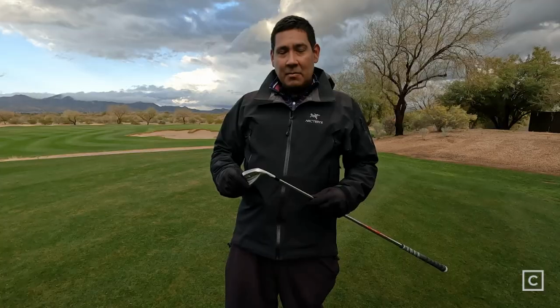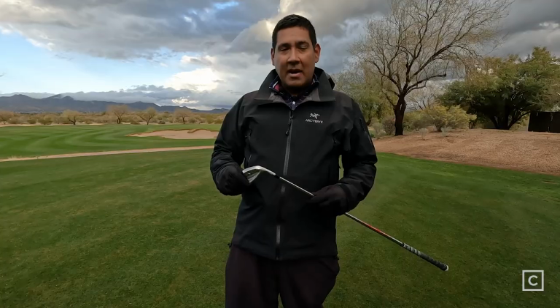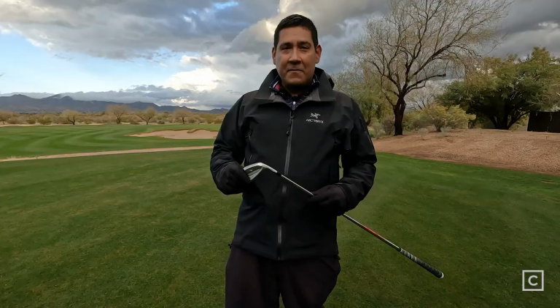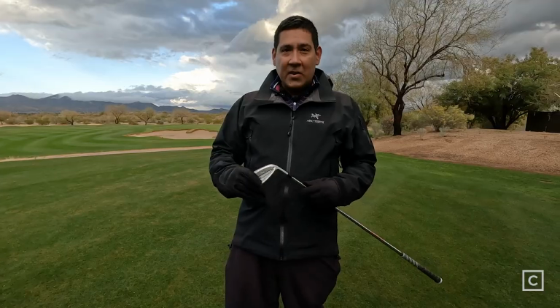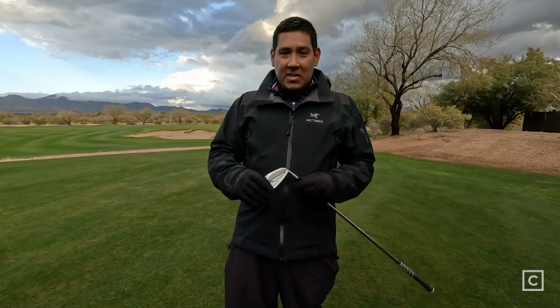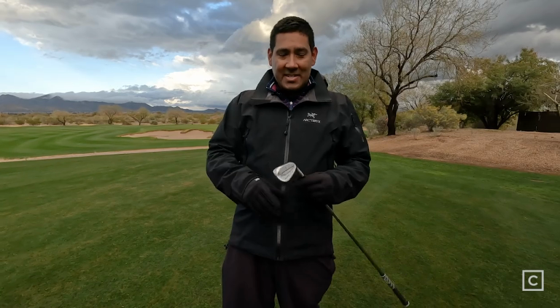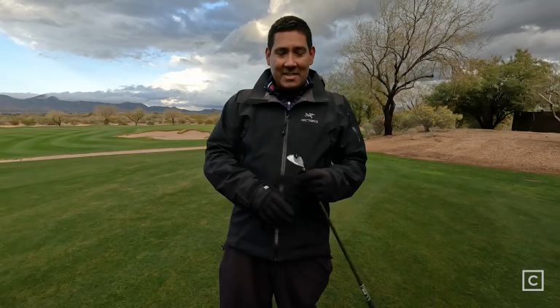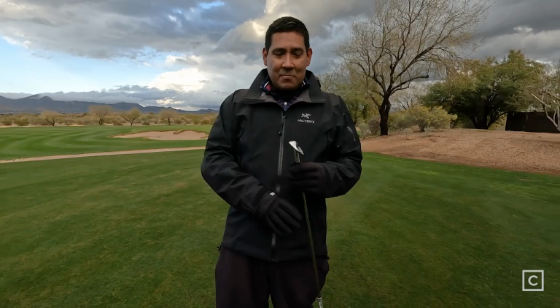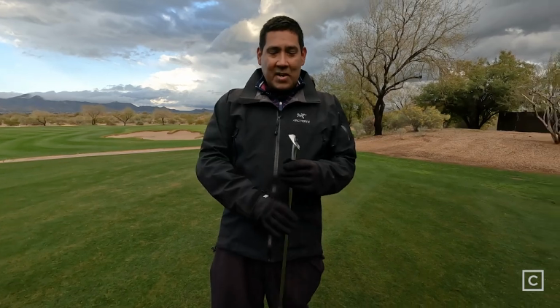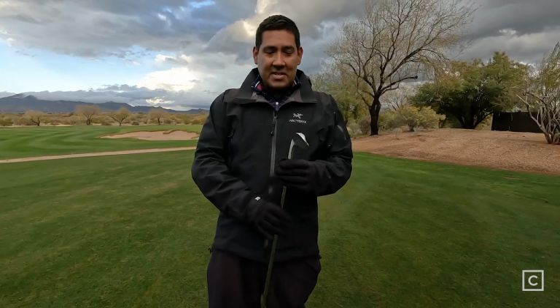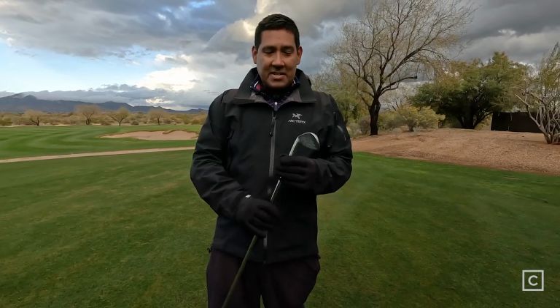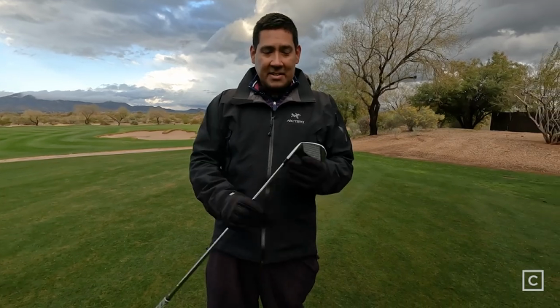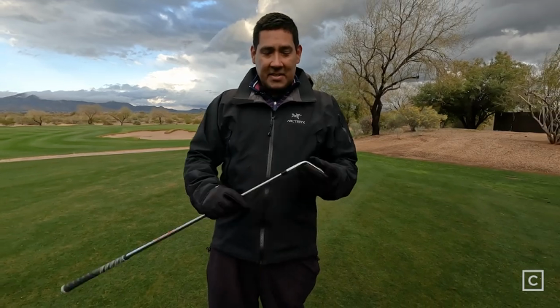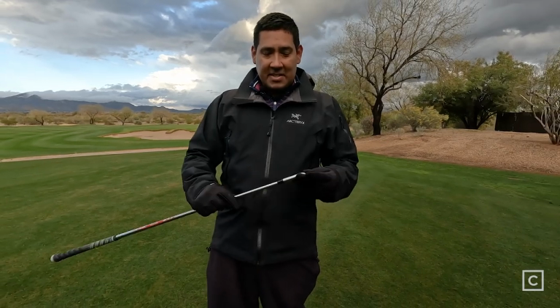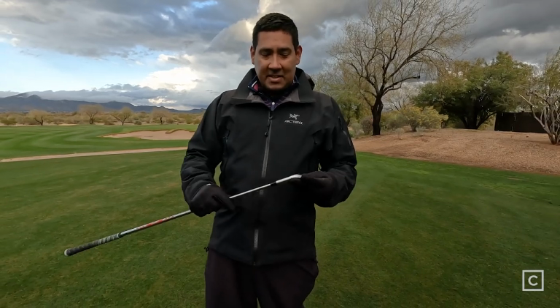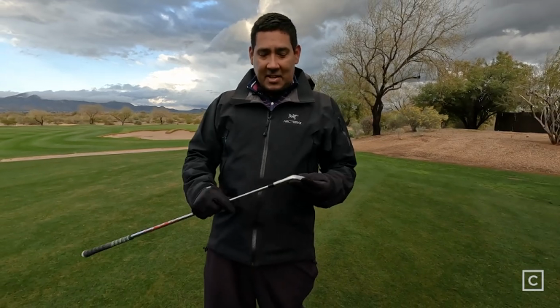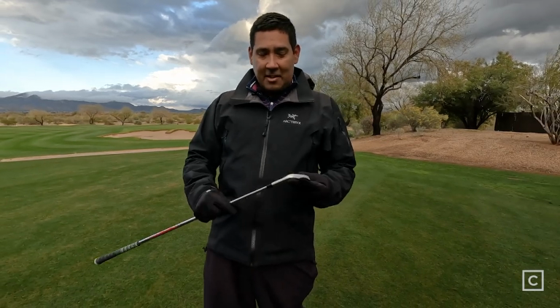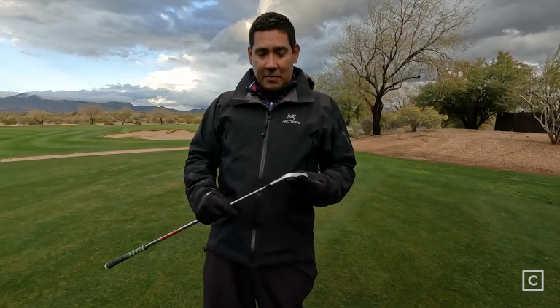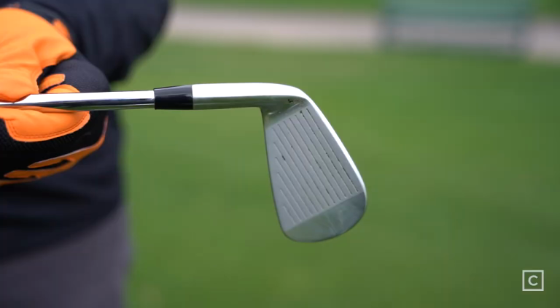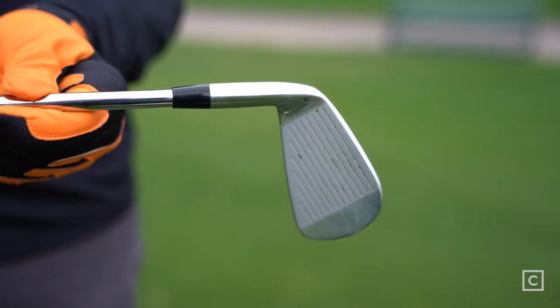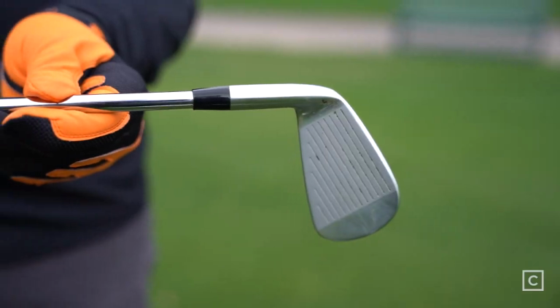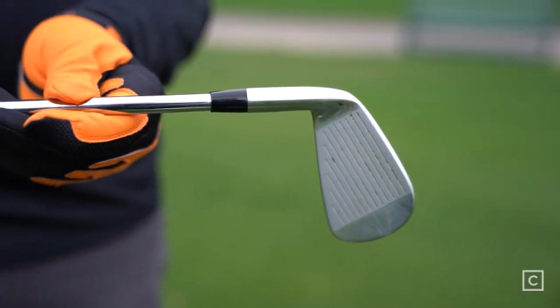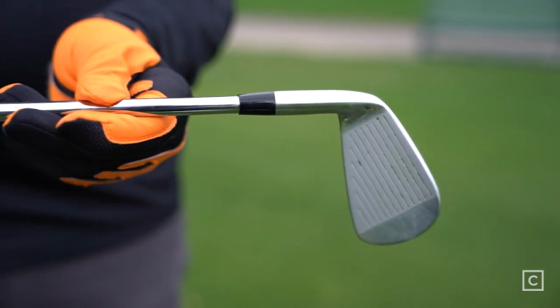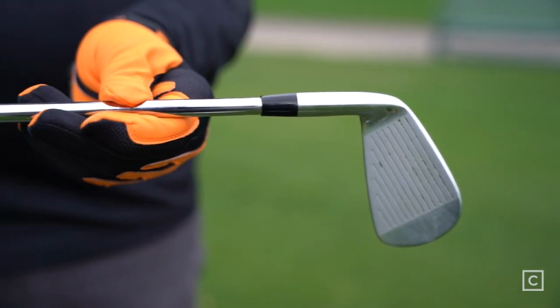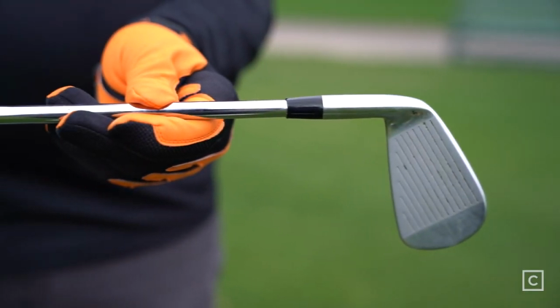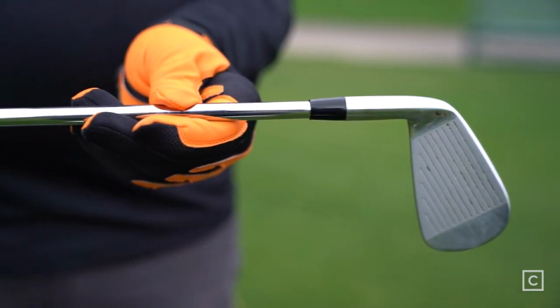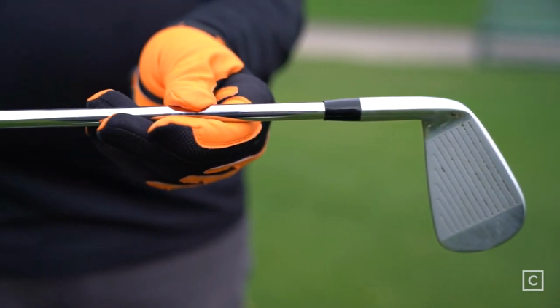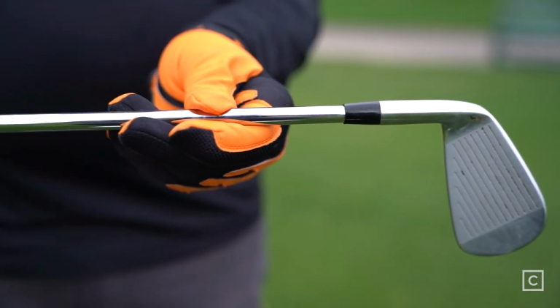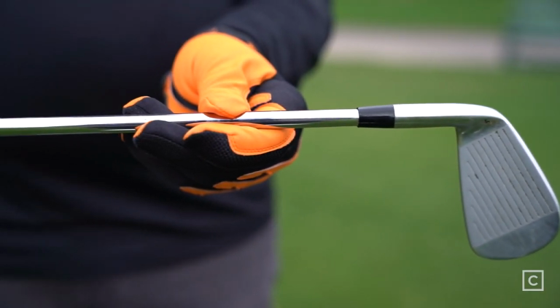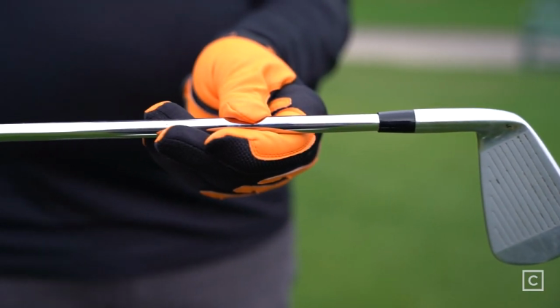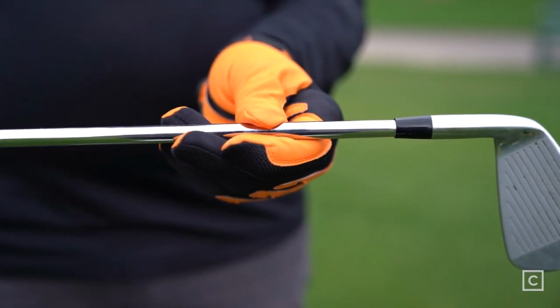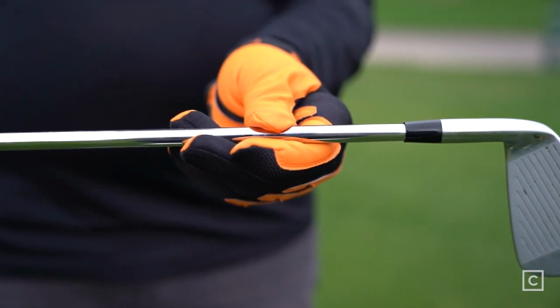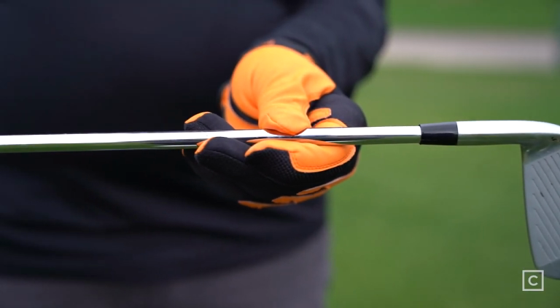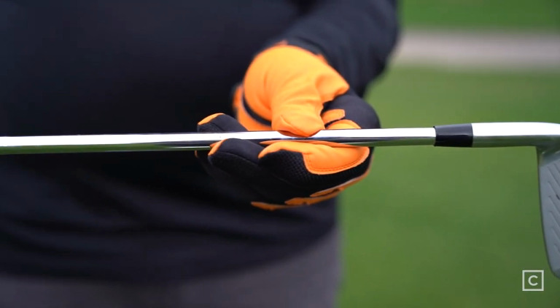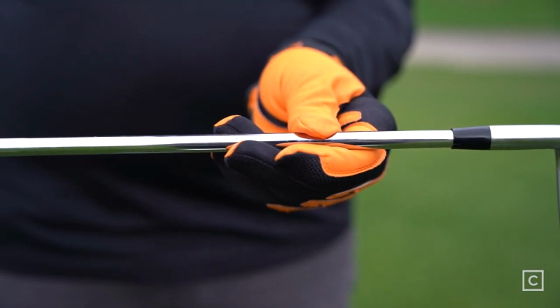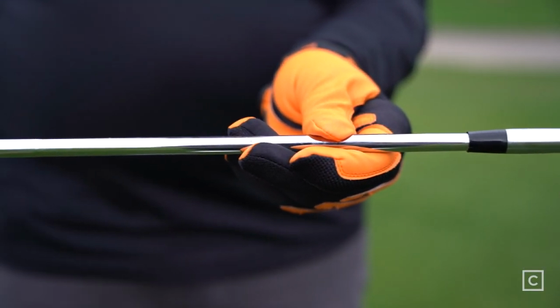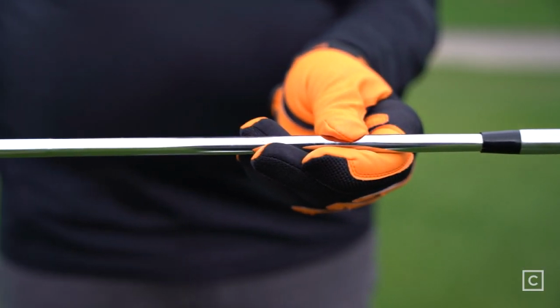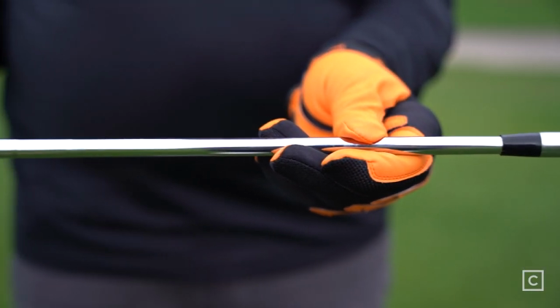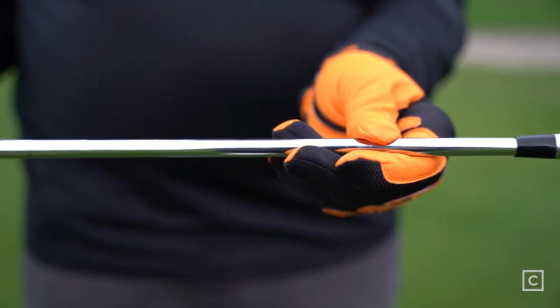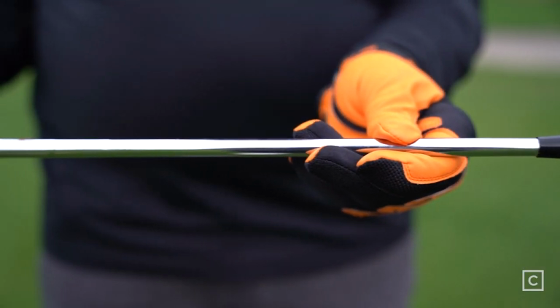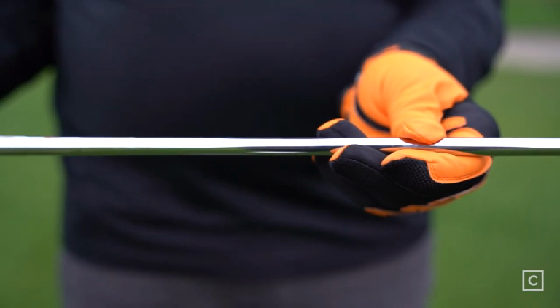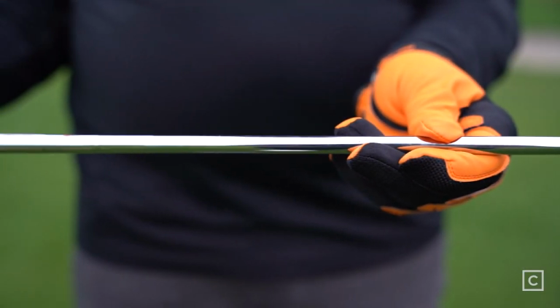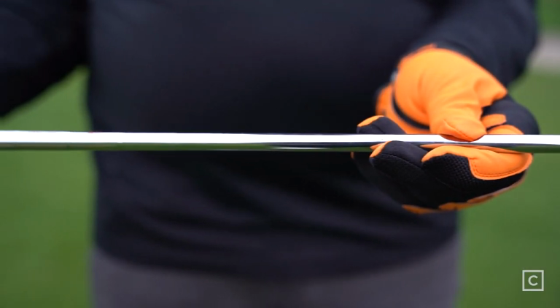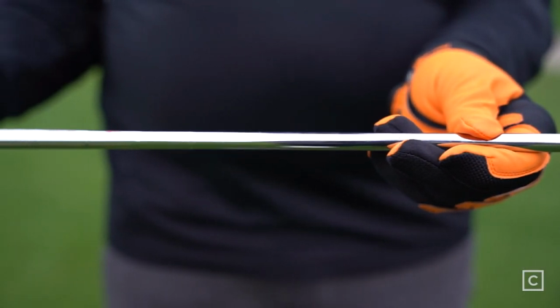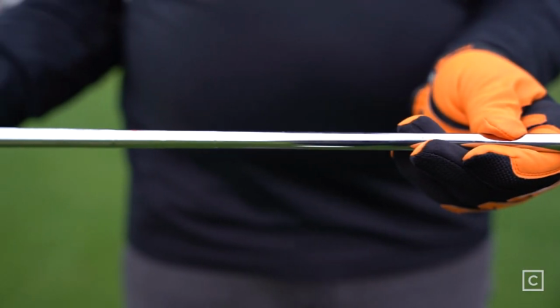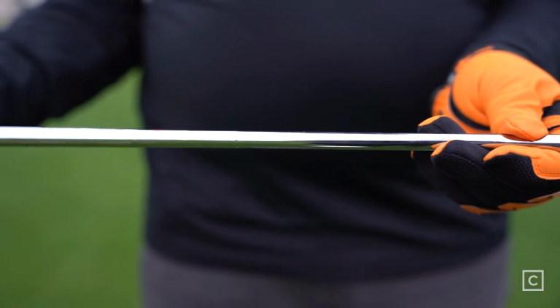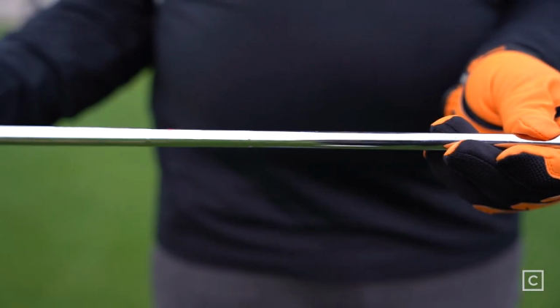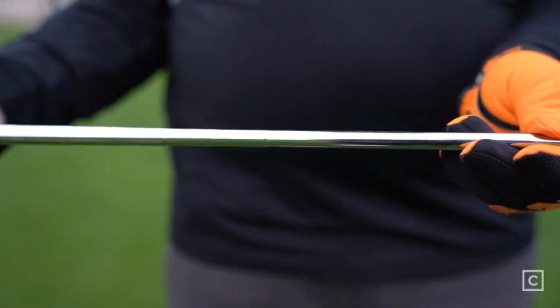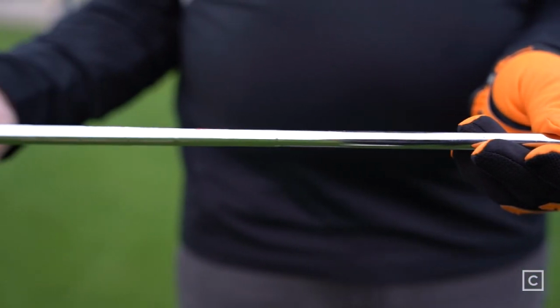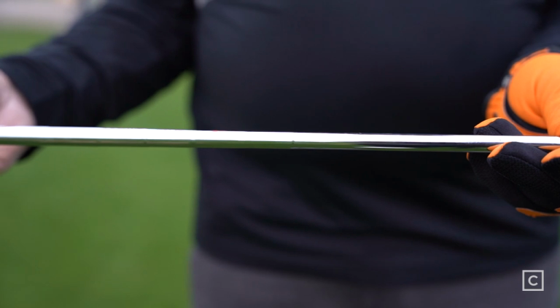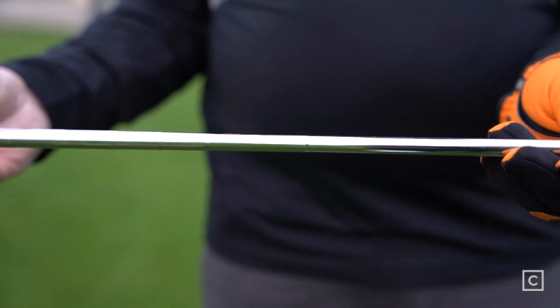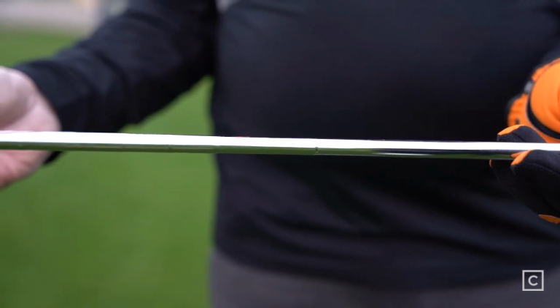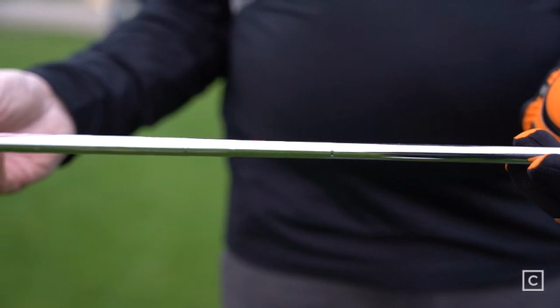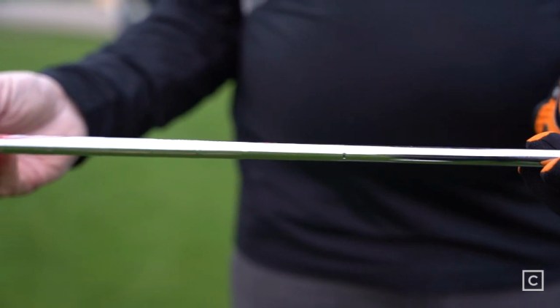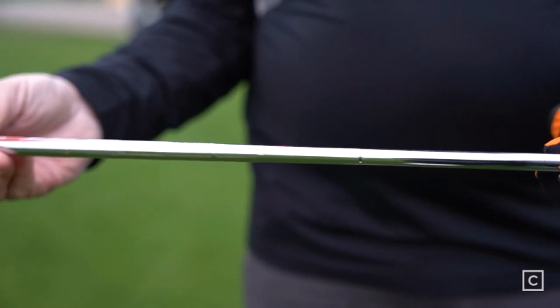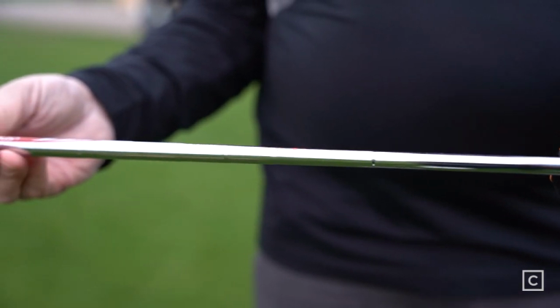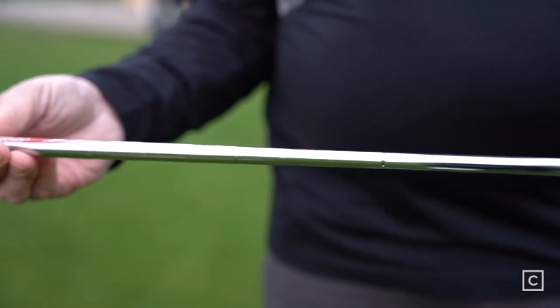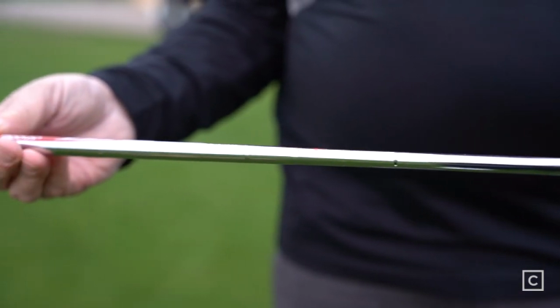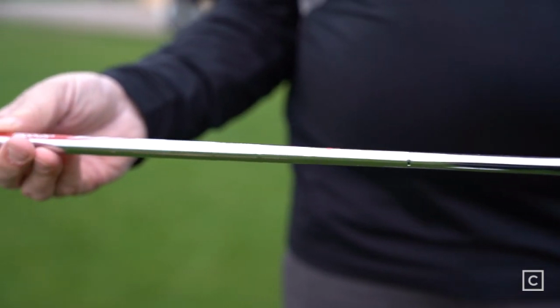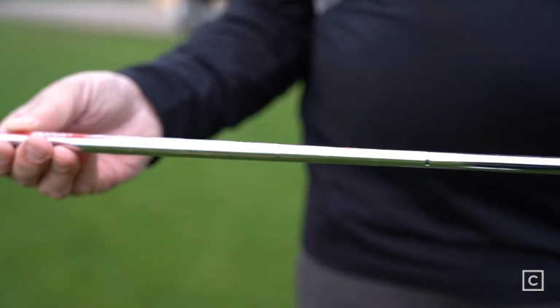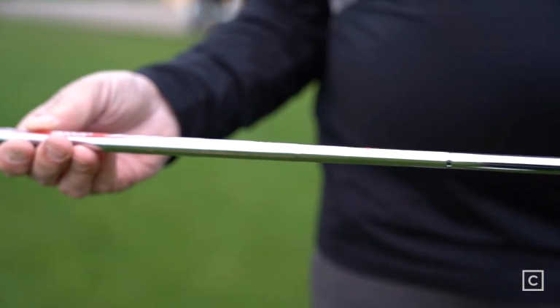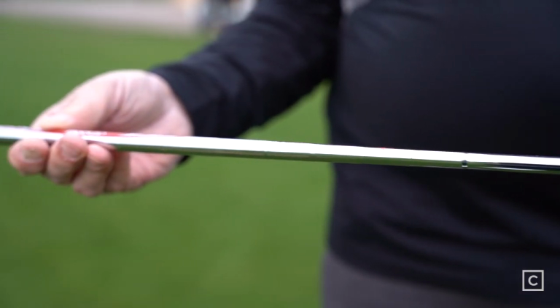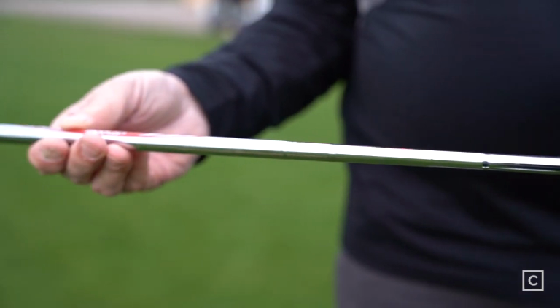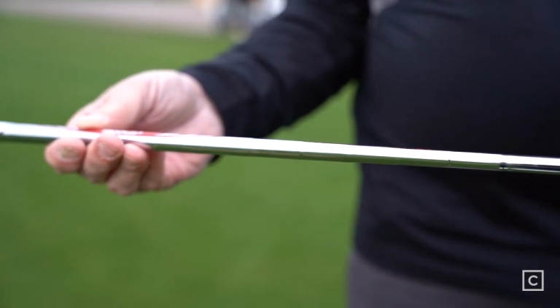My first impressions of this club: it's aesthetically beautiful with the brushed chrome, the thin sole, and the thin top line.